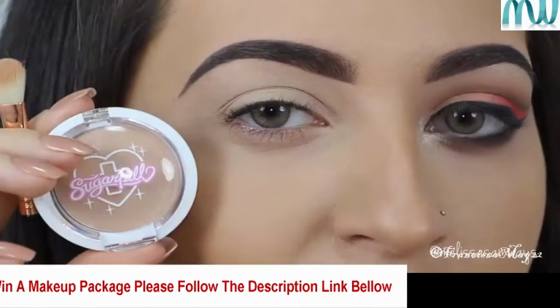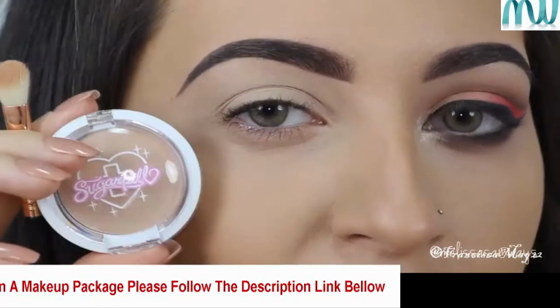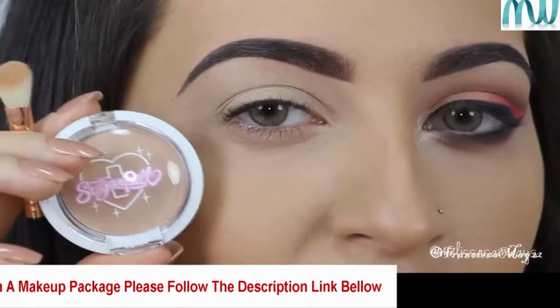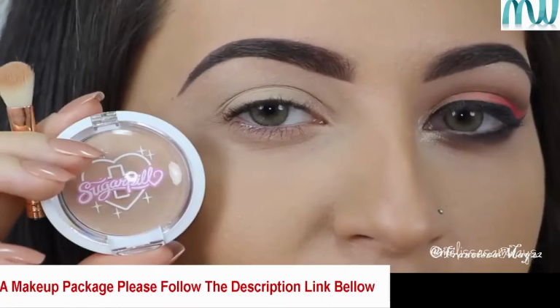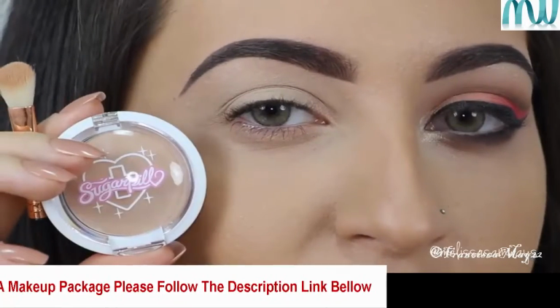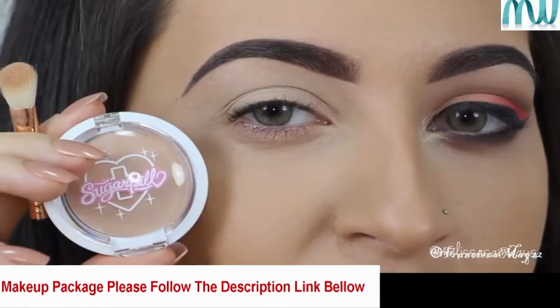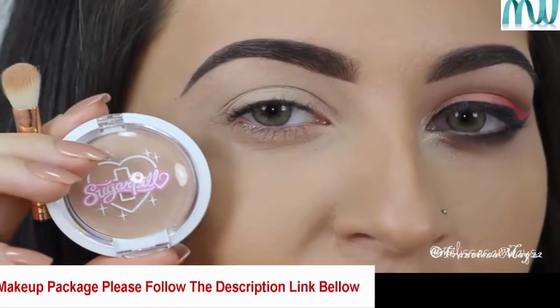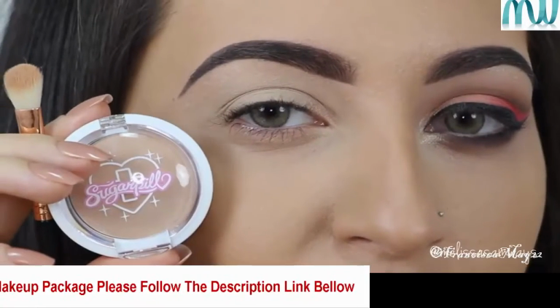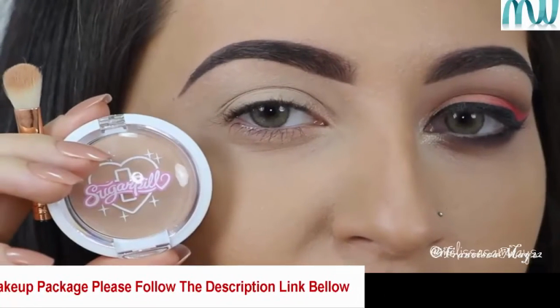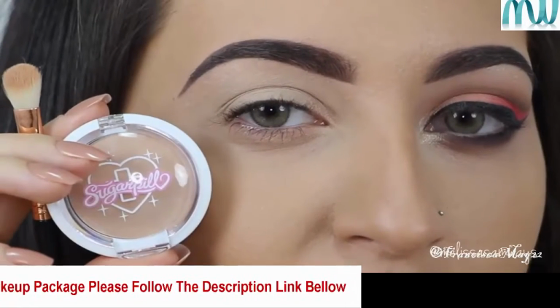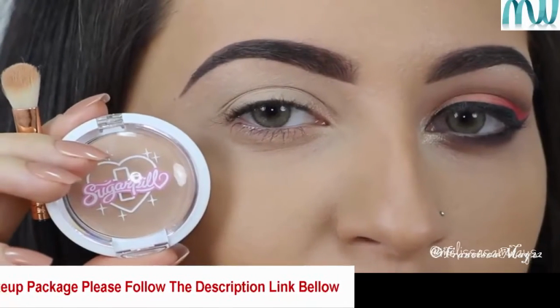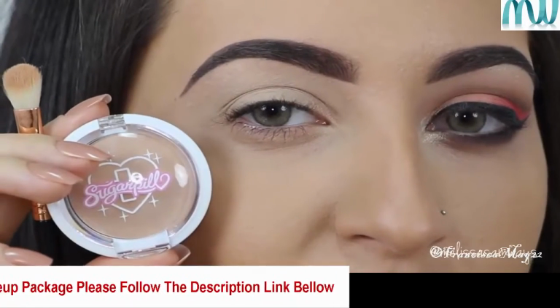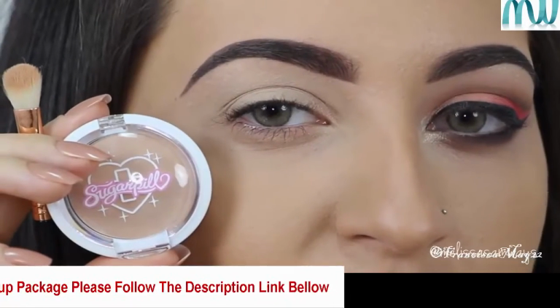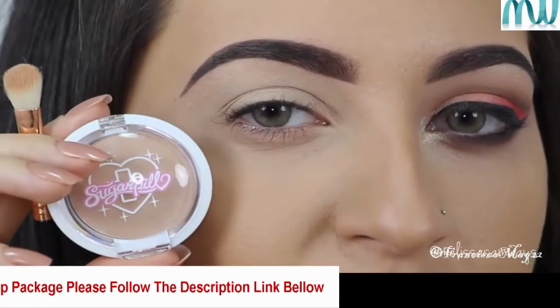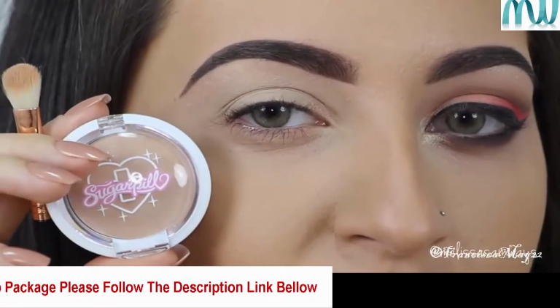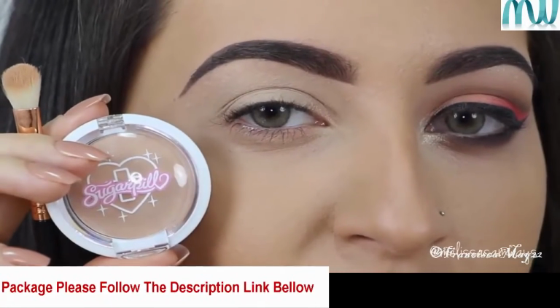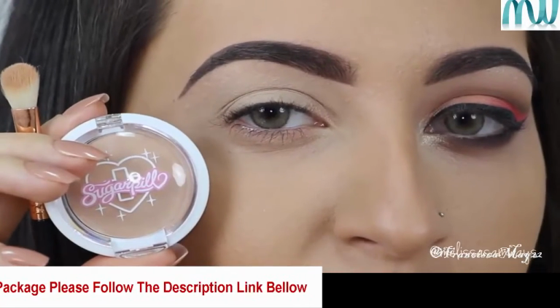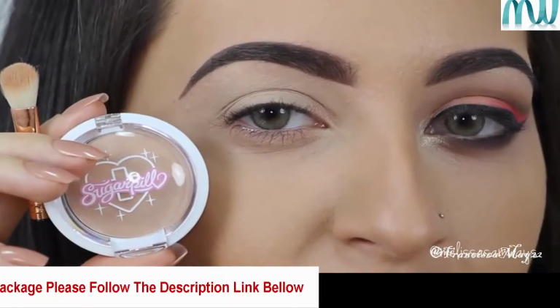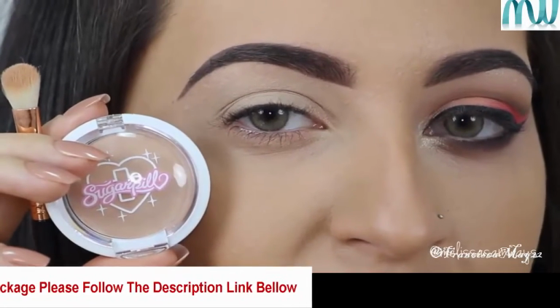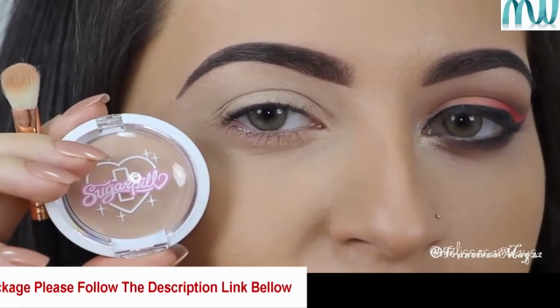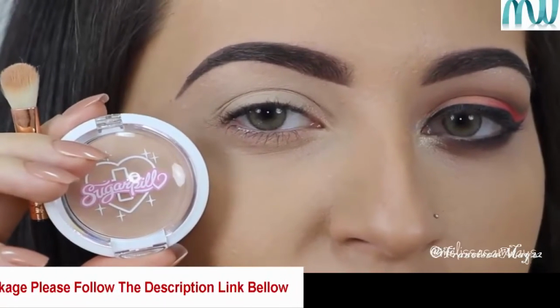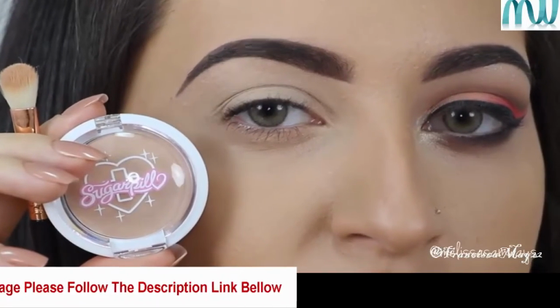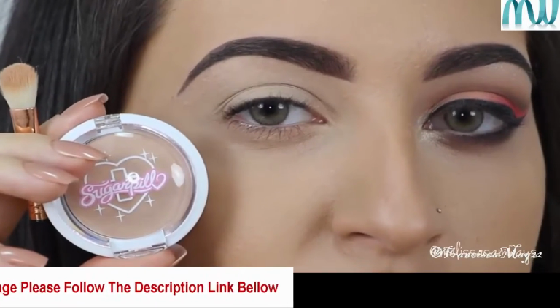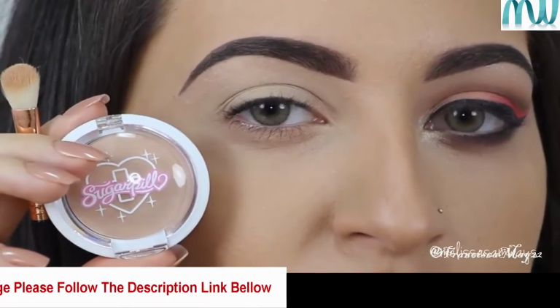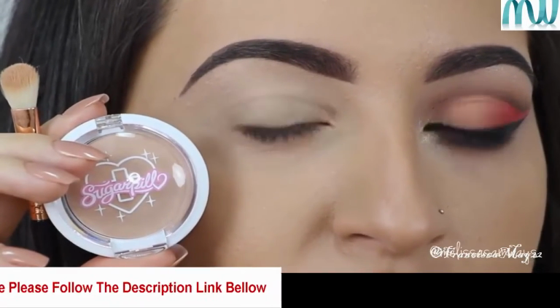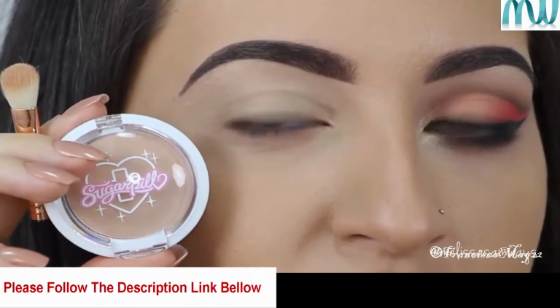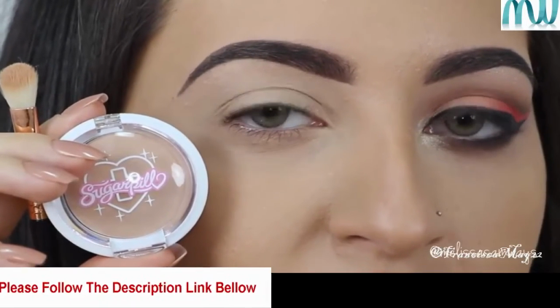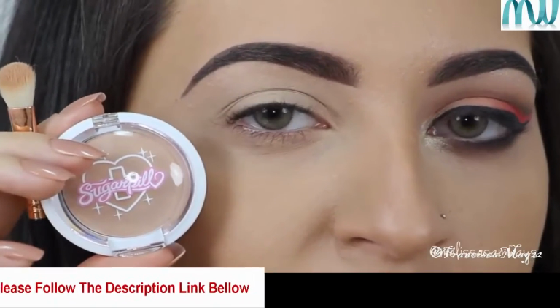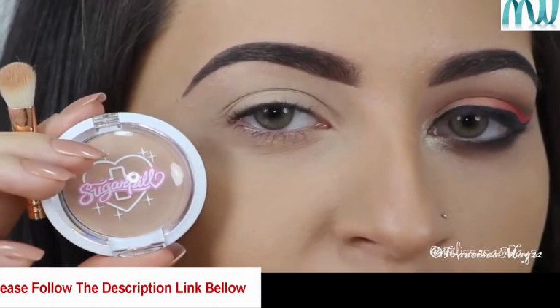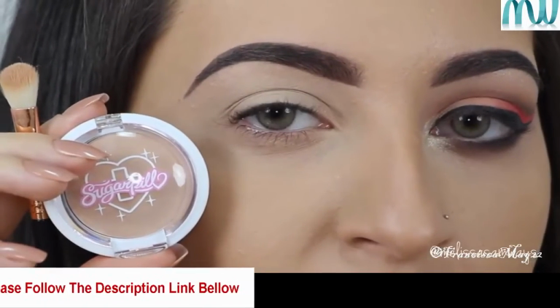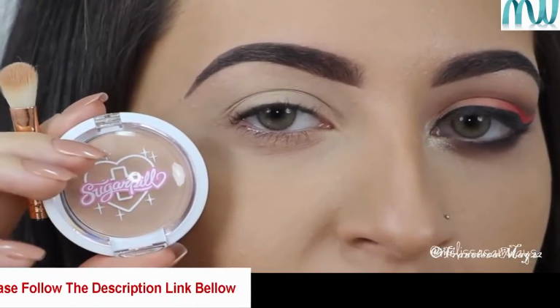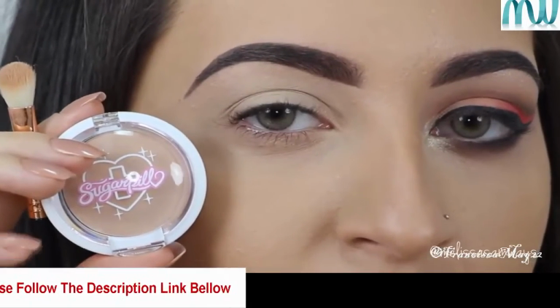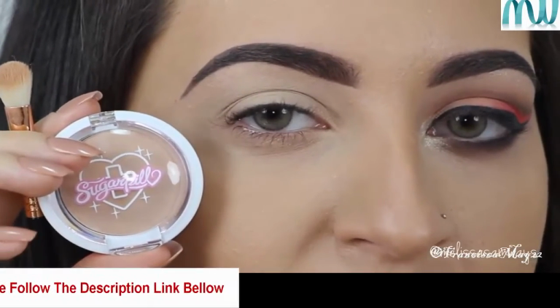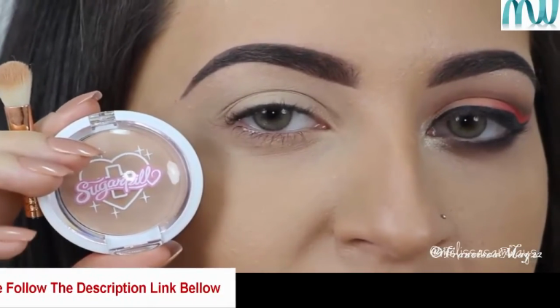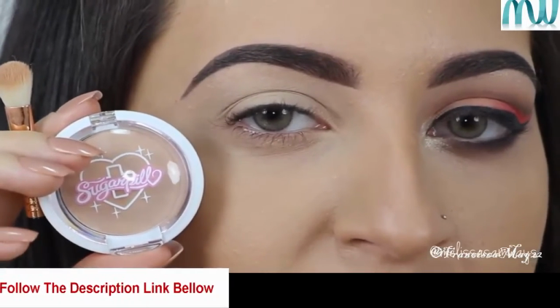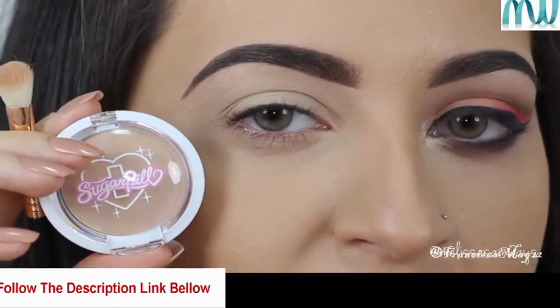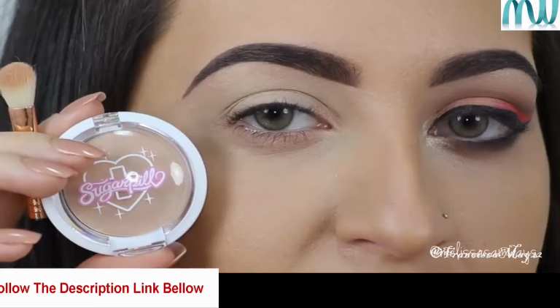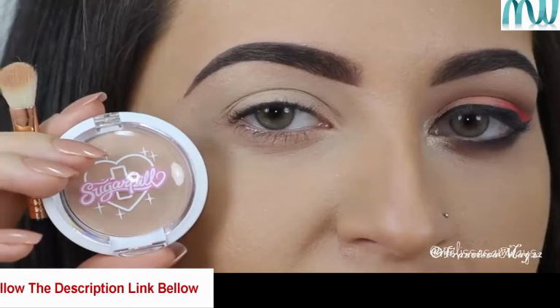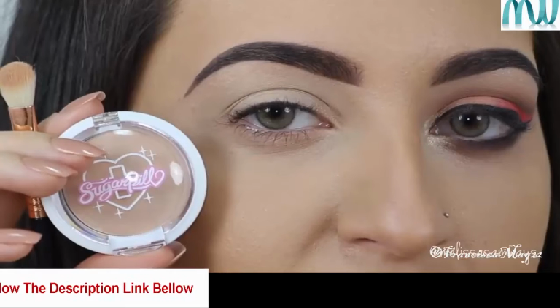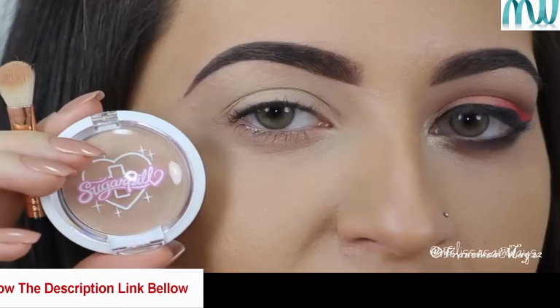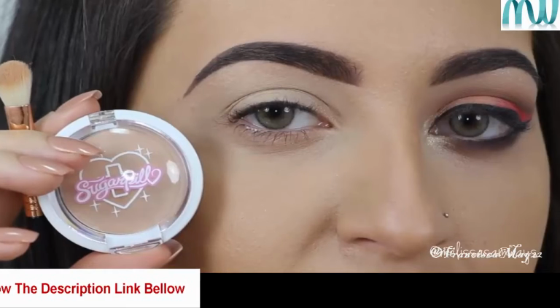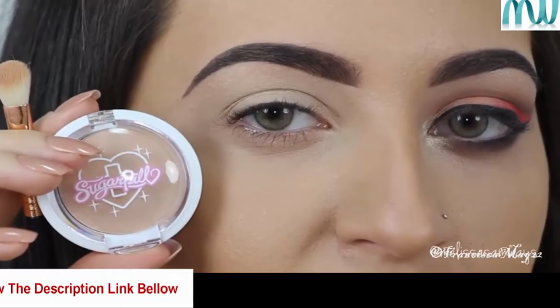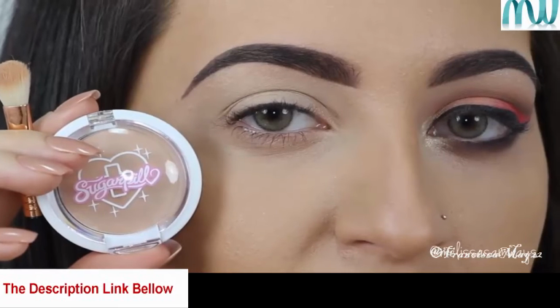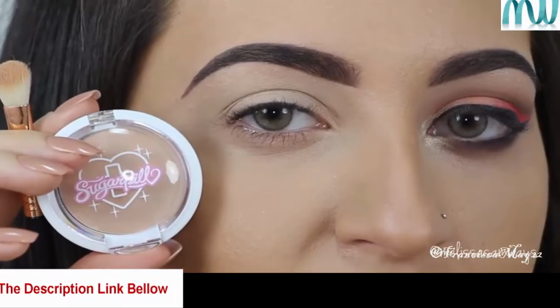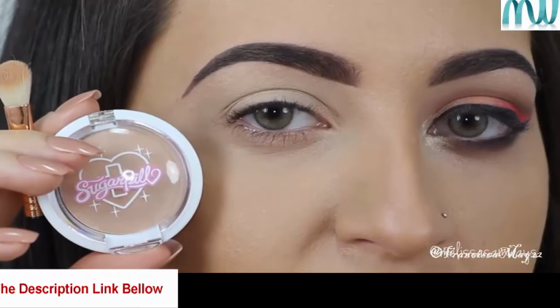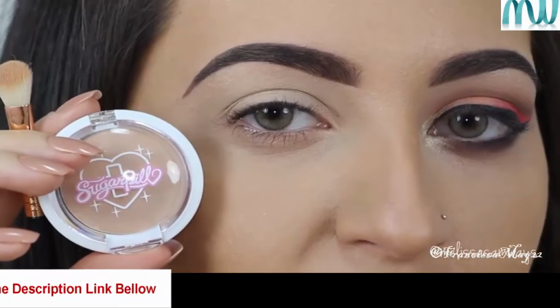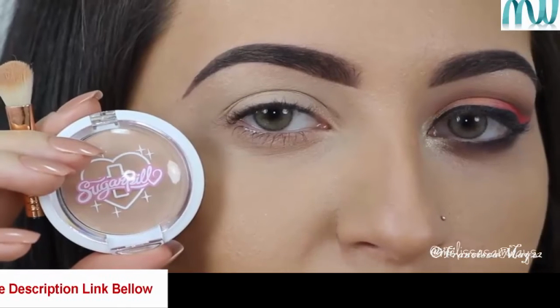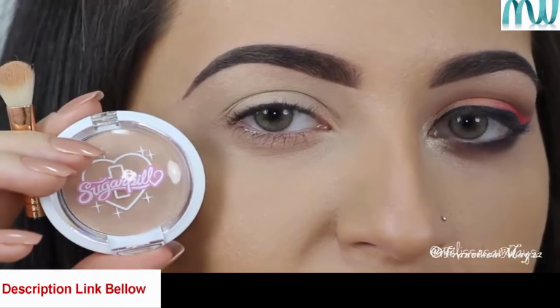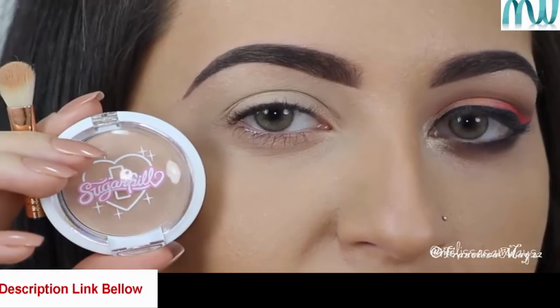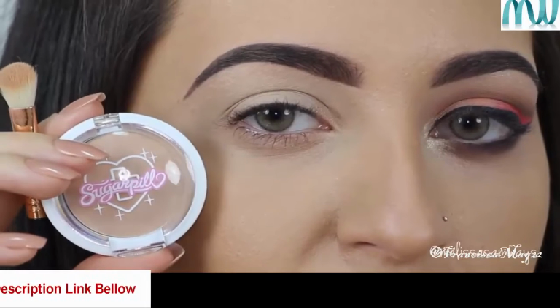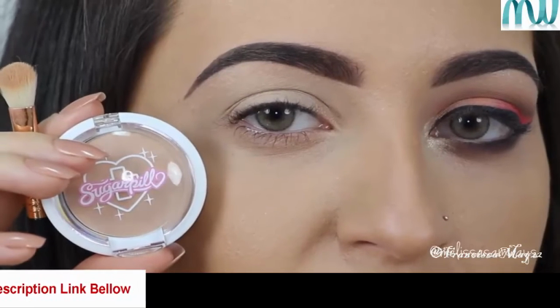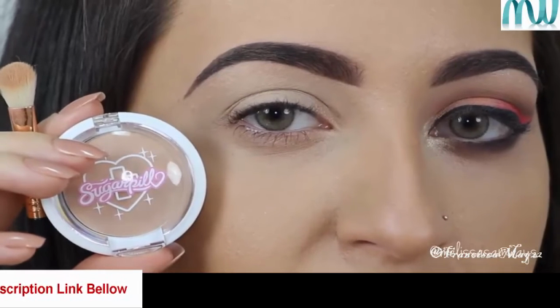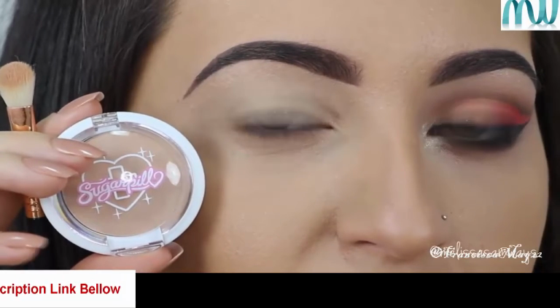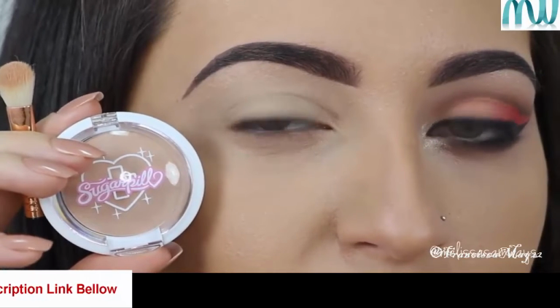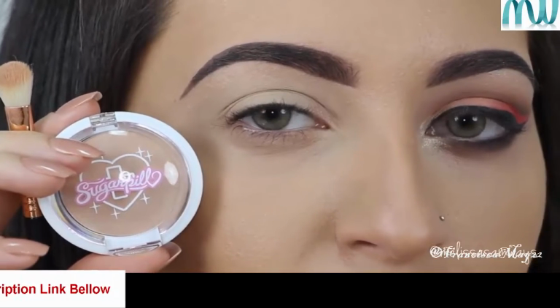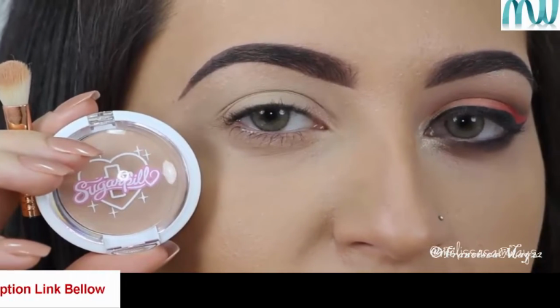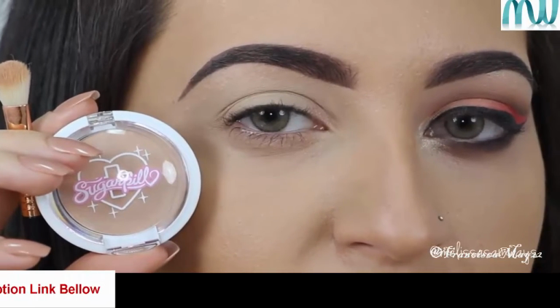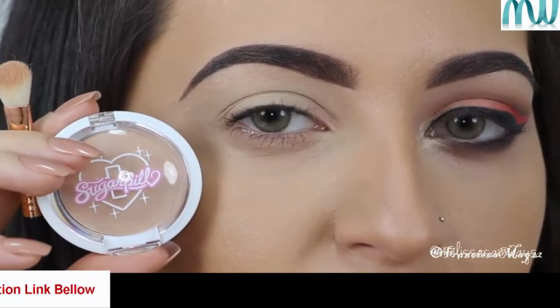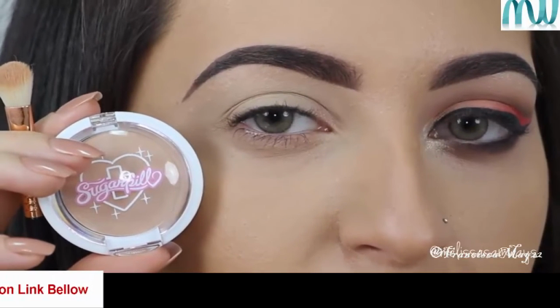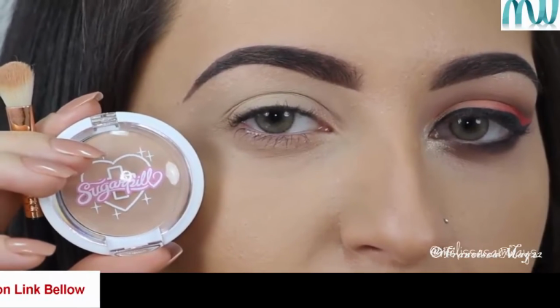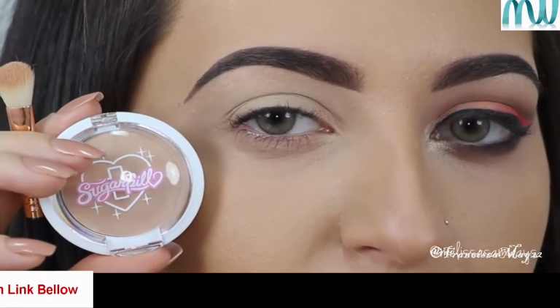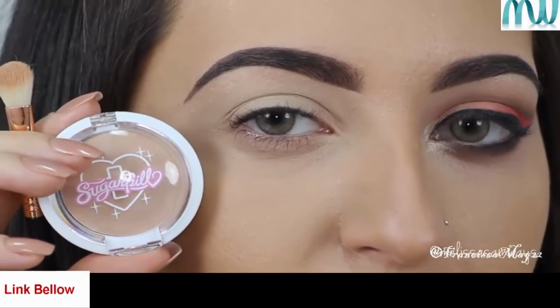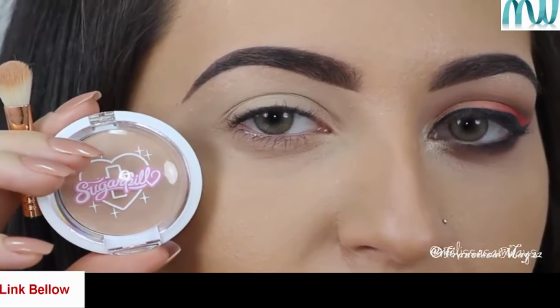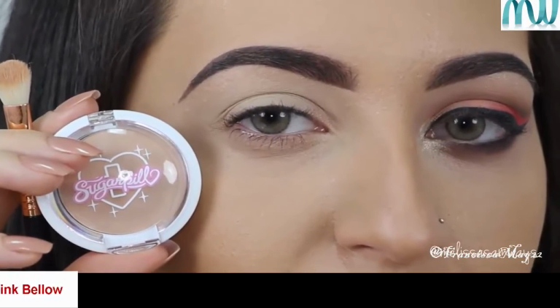Using a fluffy brush, I'm gonna apply the transition shade in my crease. This is the Heart Shaped Cookie by Sugar Peel.